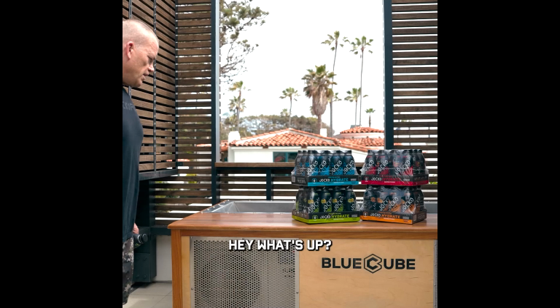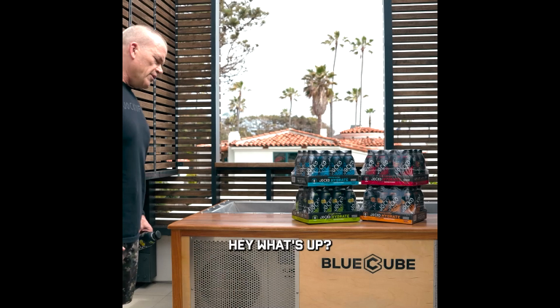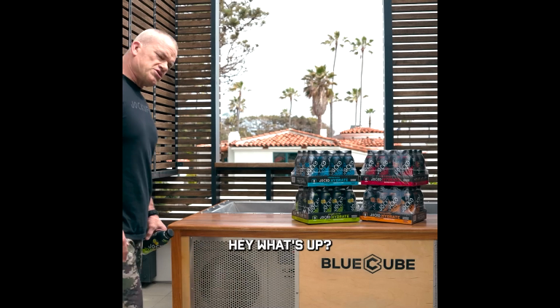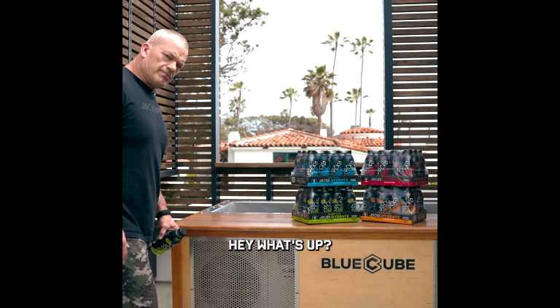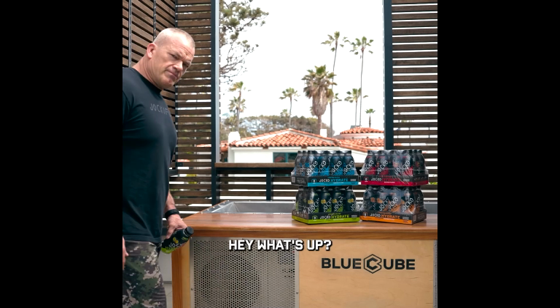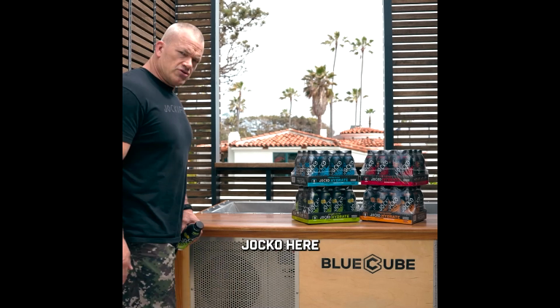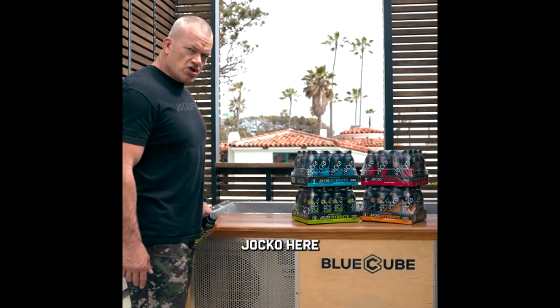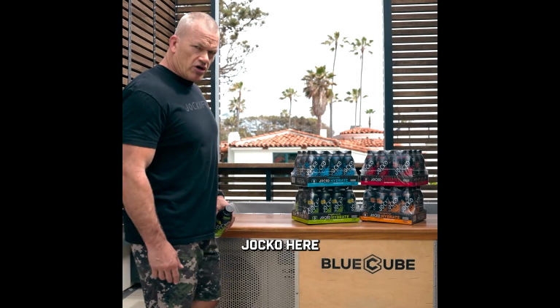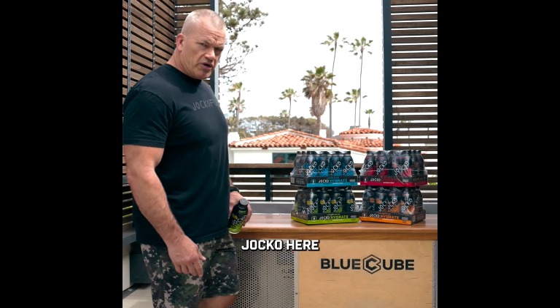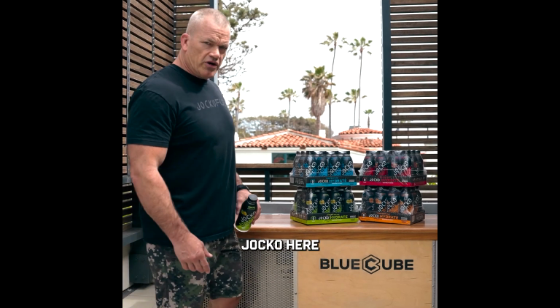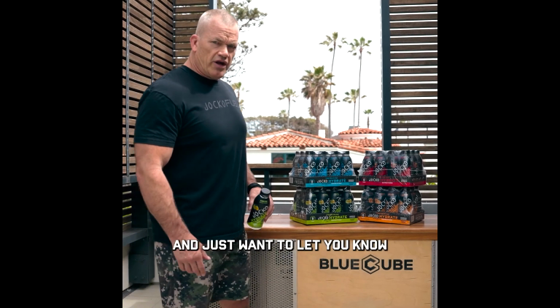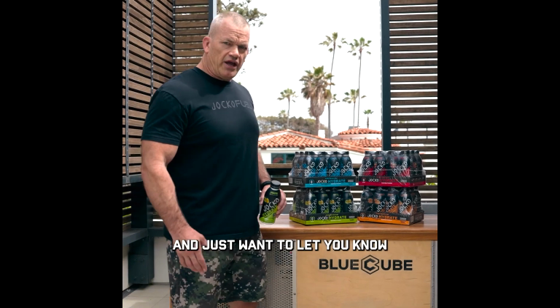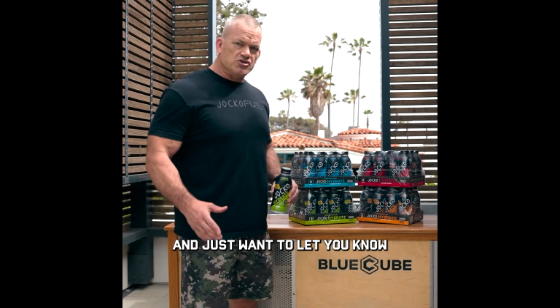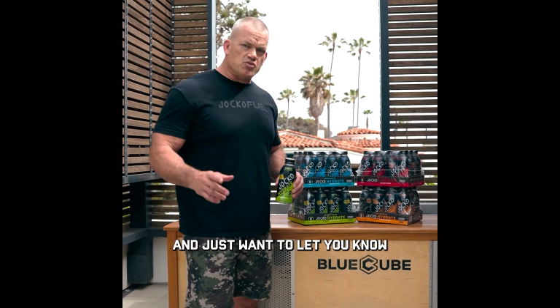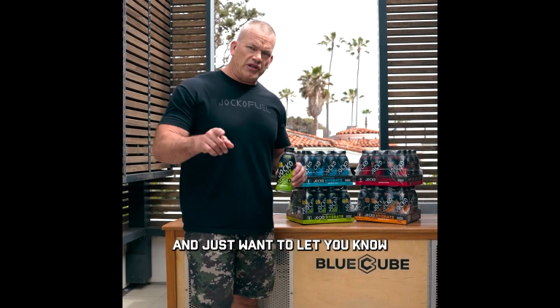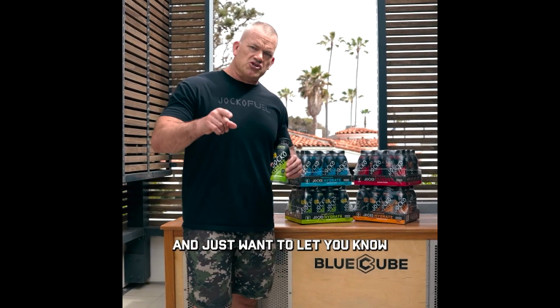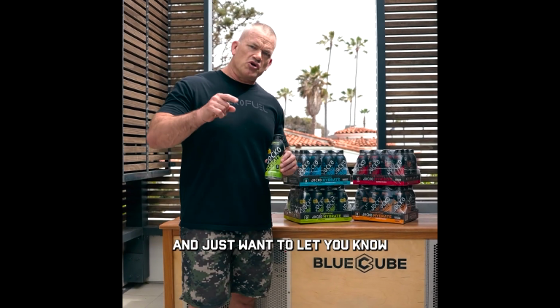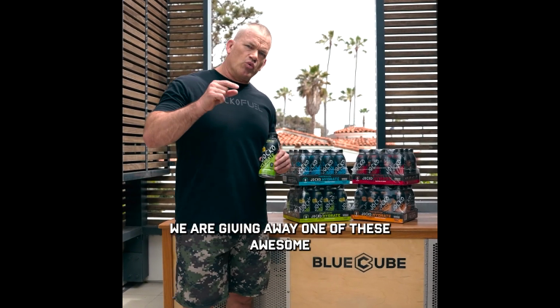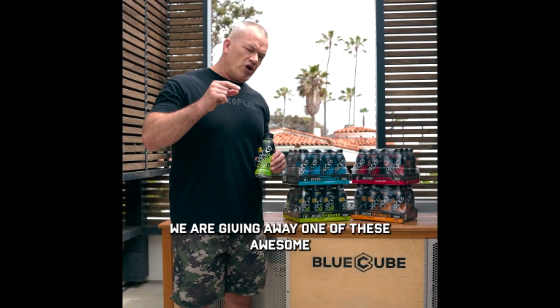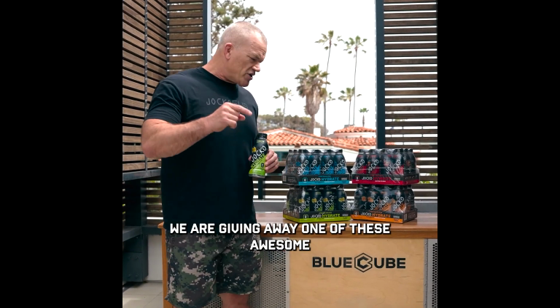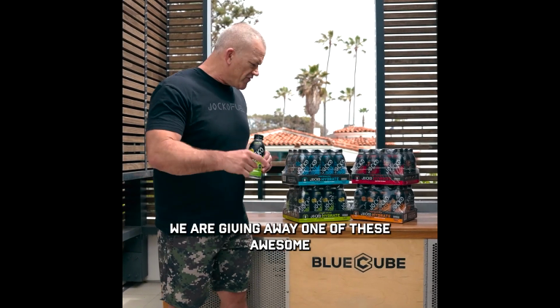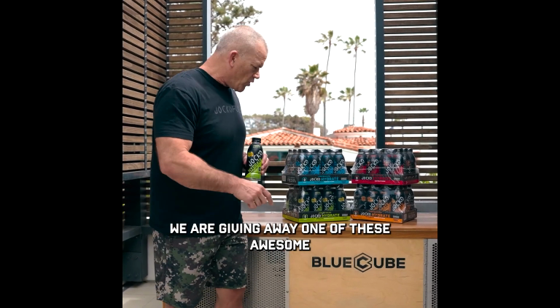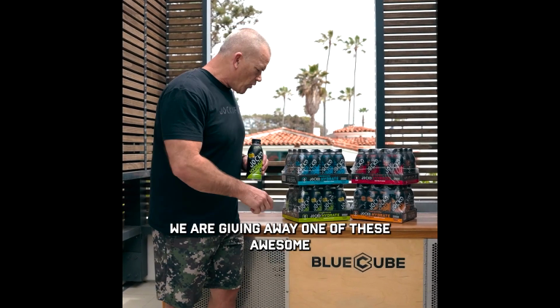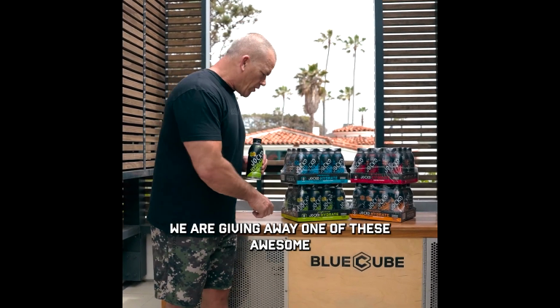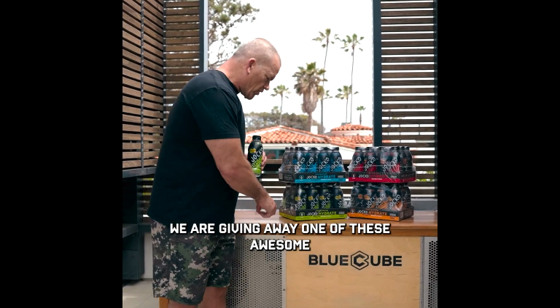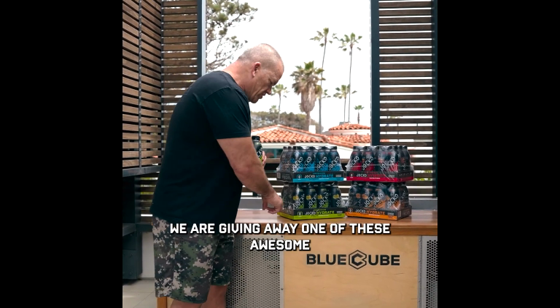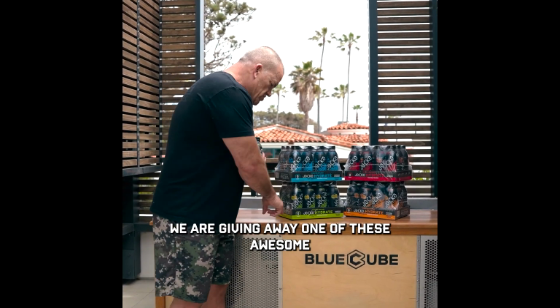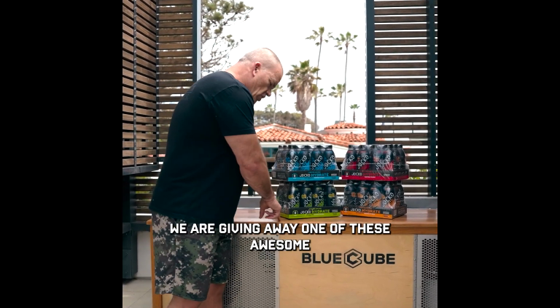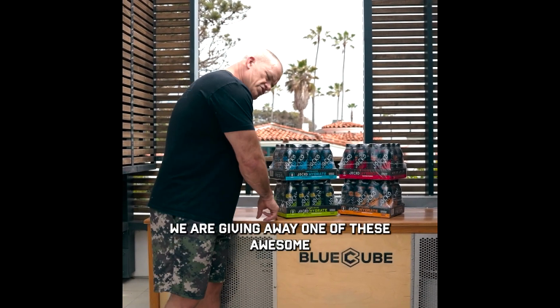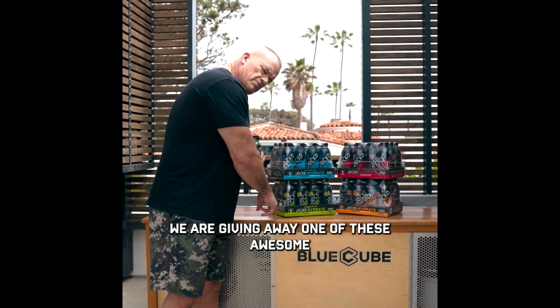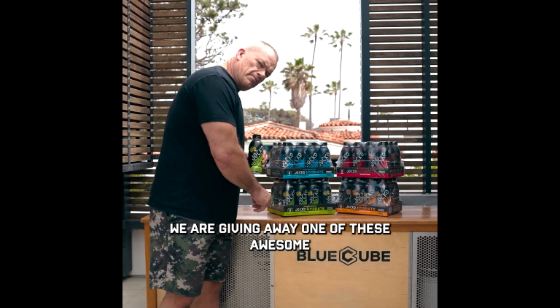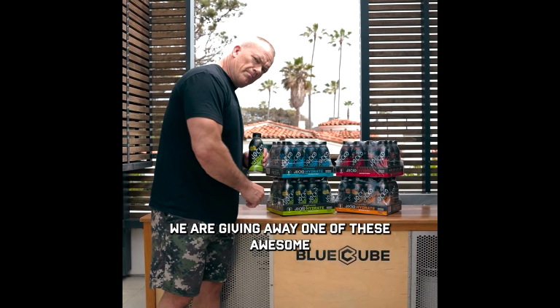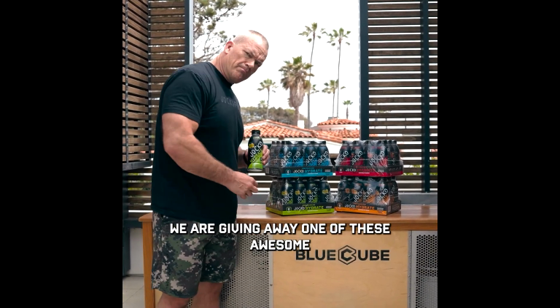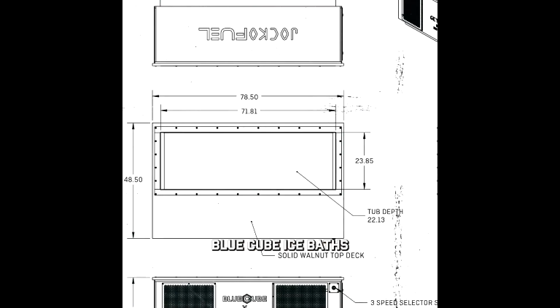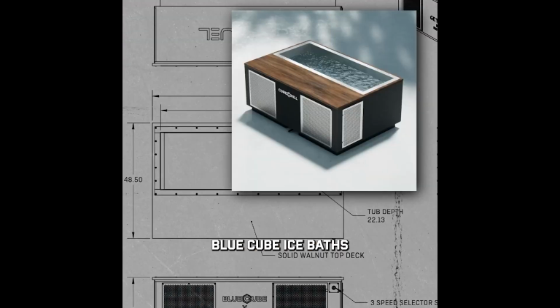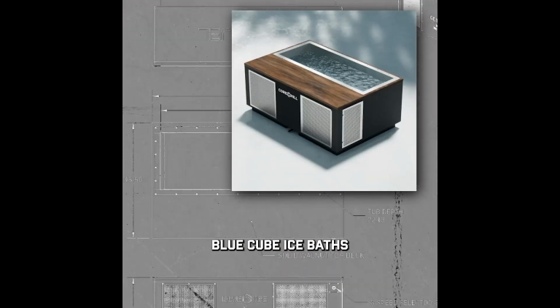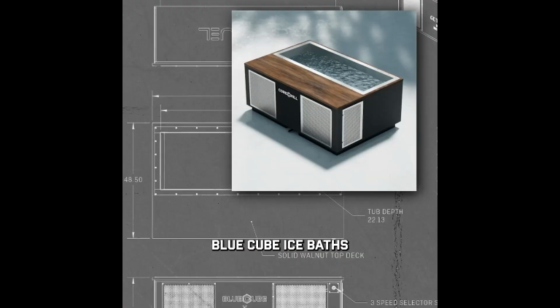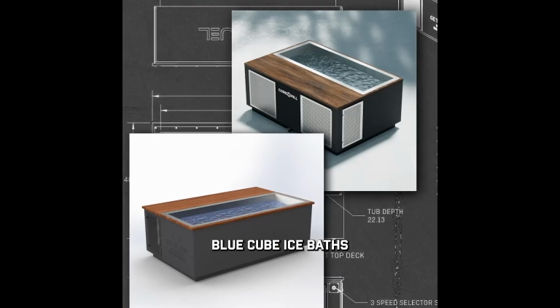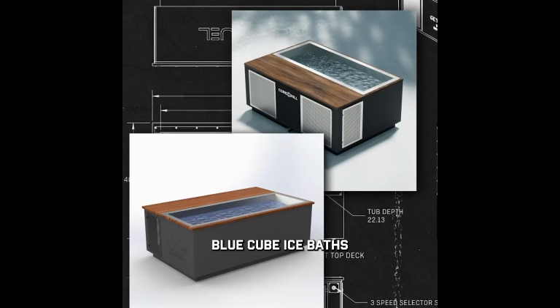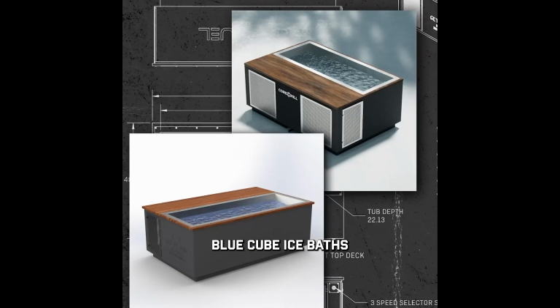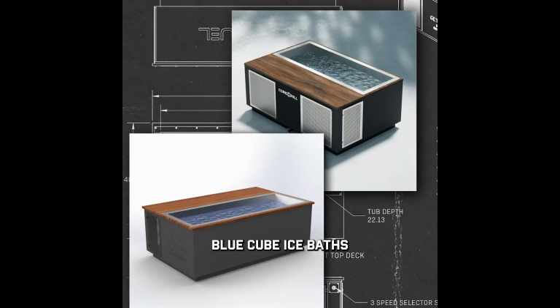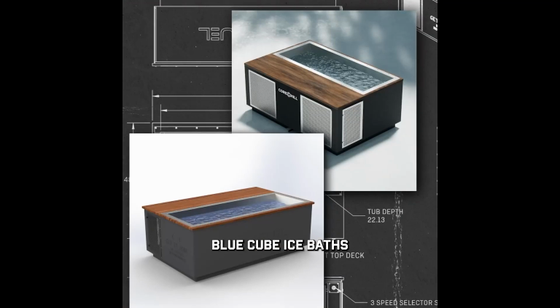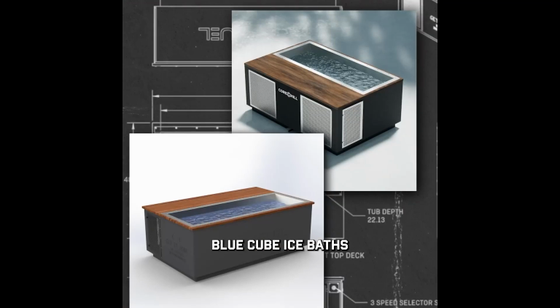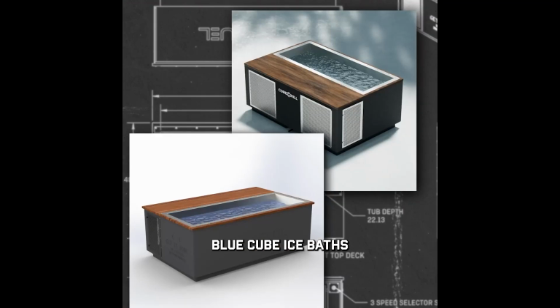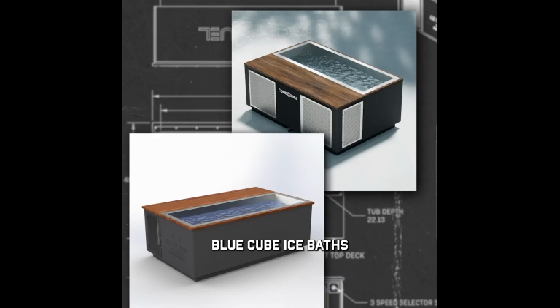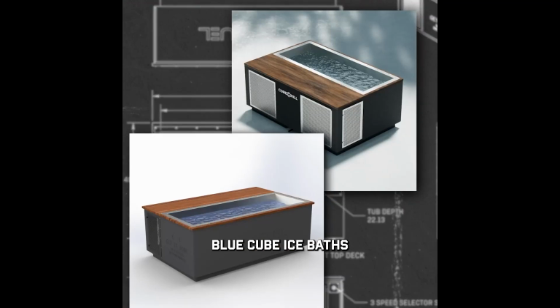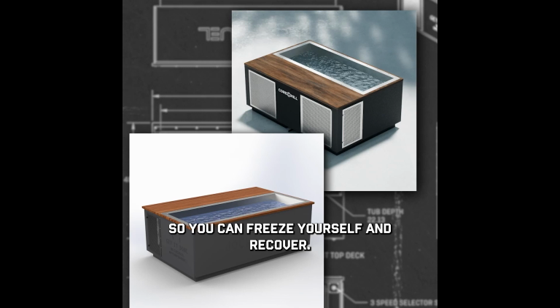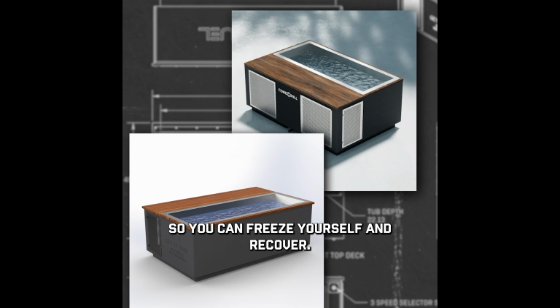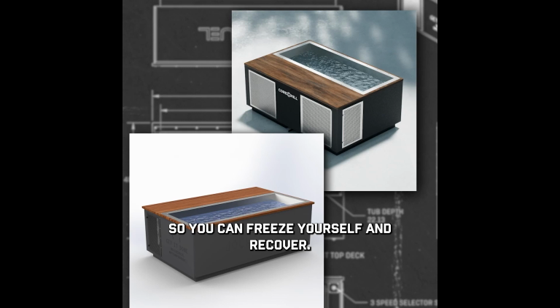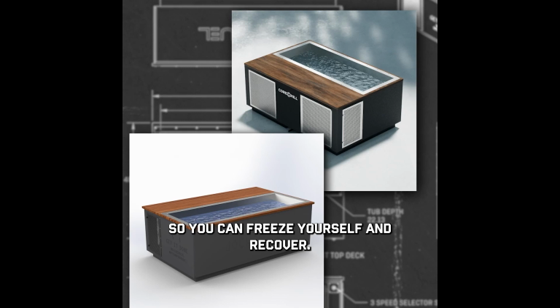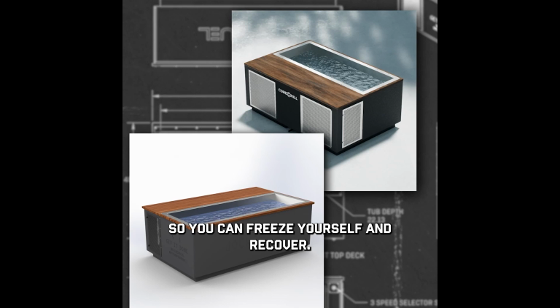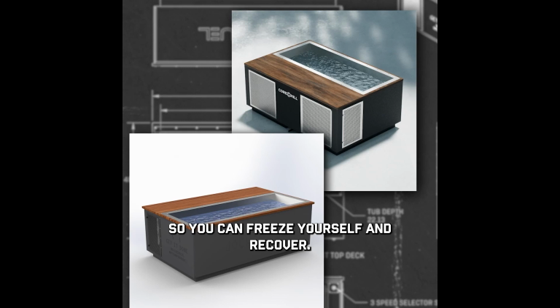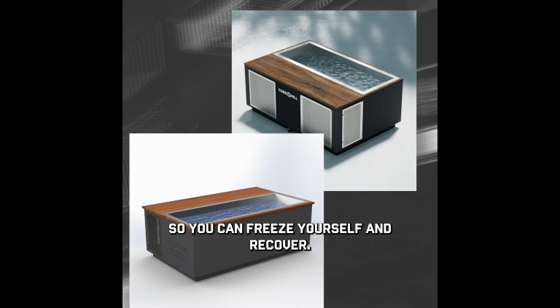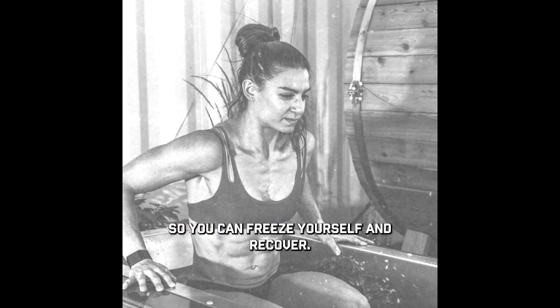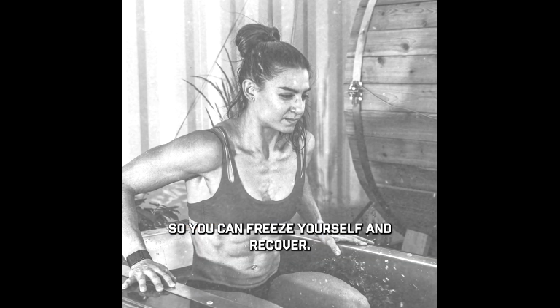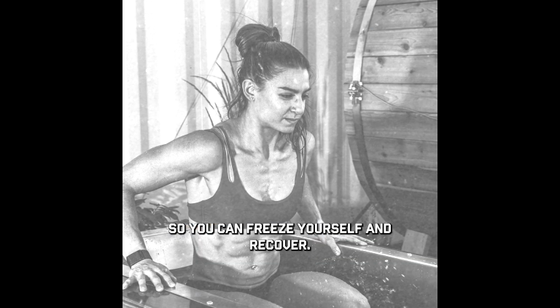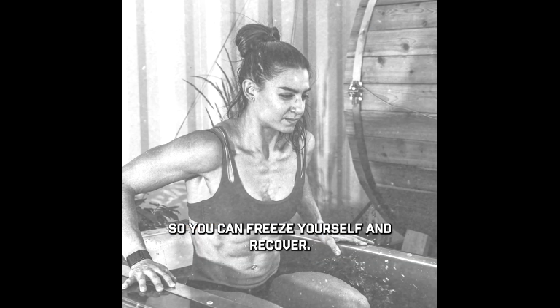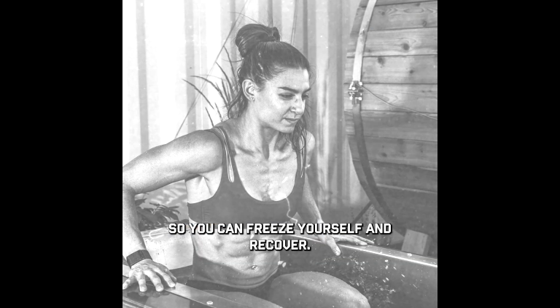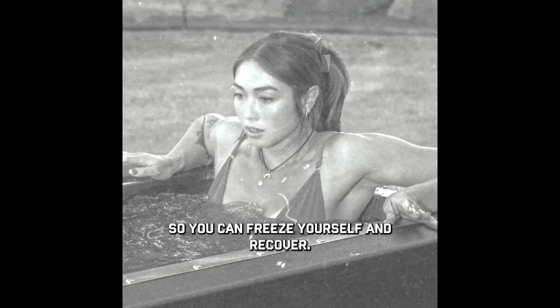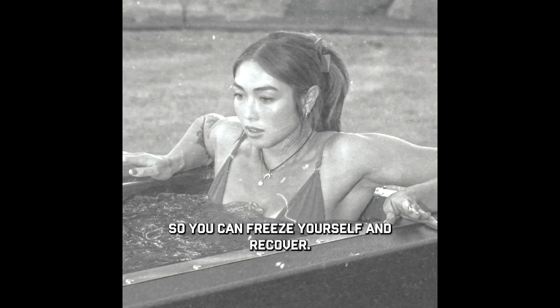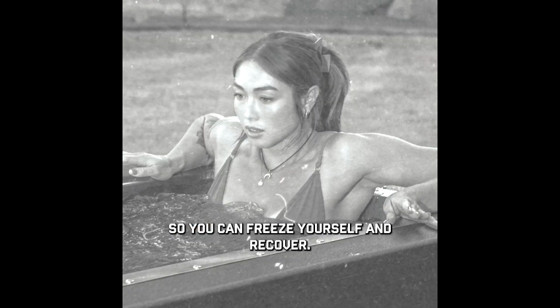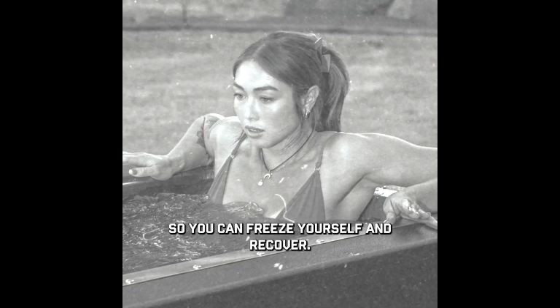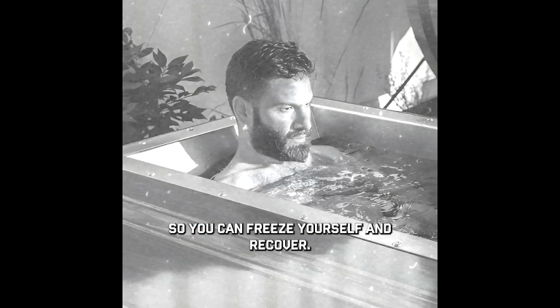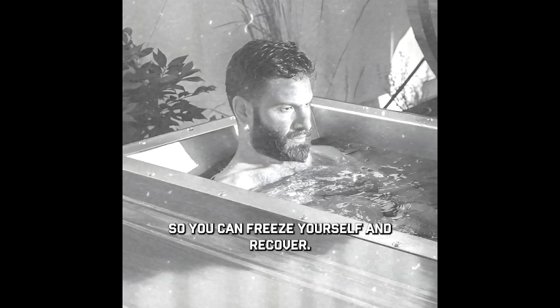Hey, what's up? Jocko here and just want to let you know we are giving away one of these awesome Blue Cube ice baths so you can freeze yourself and recover.